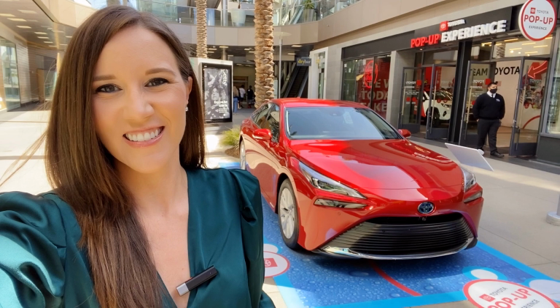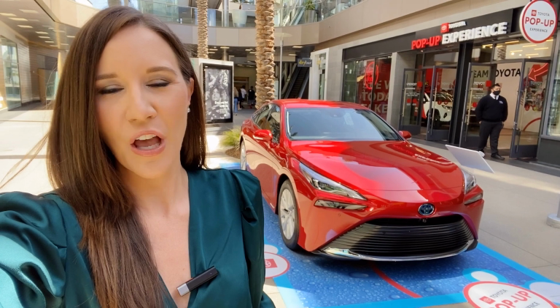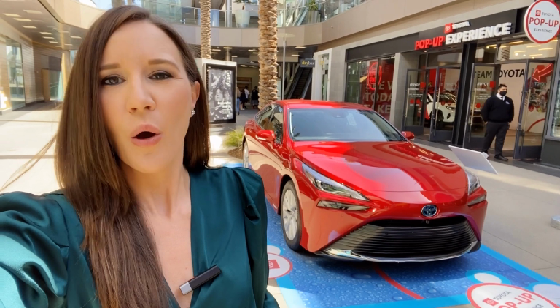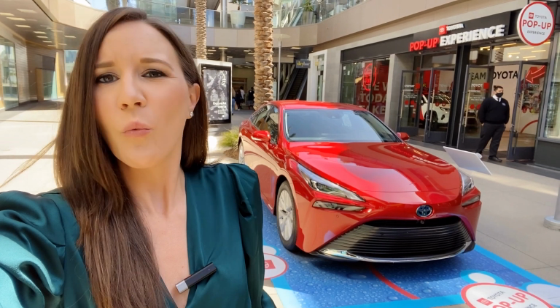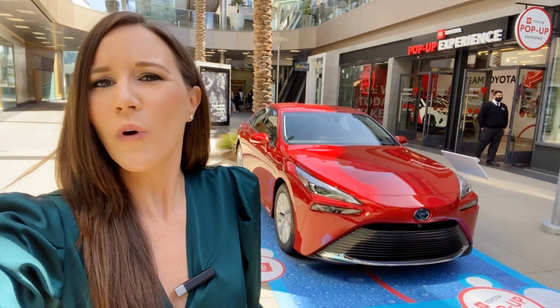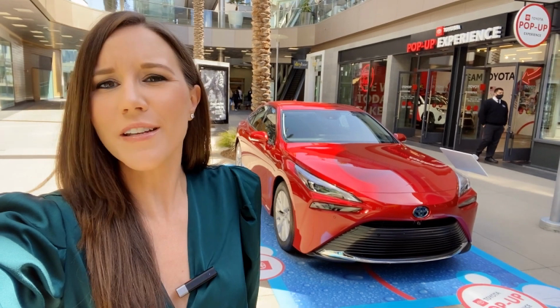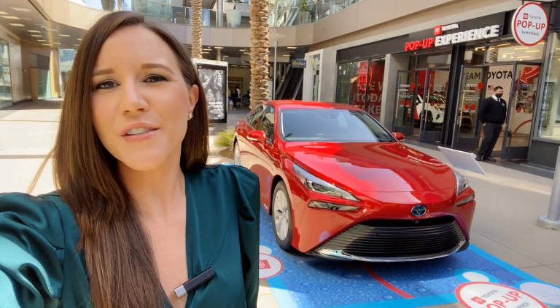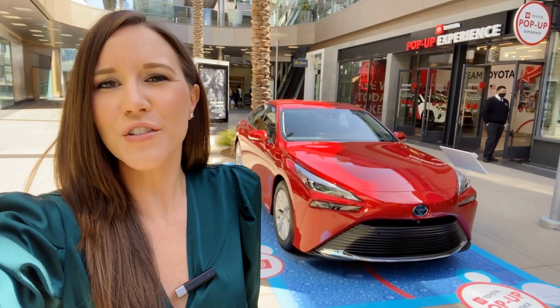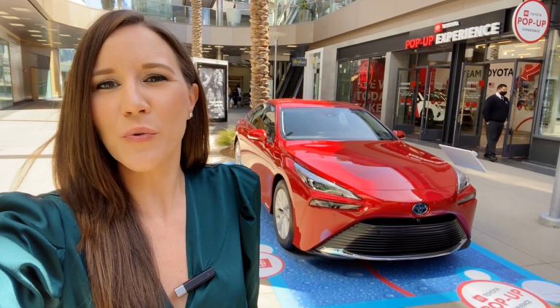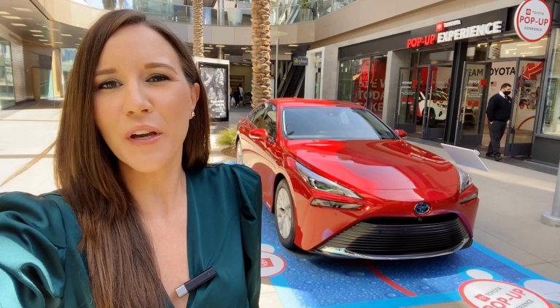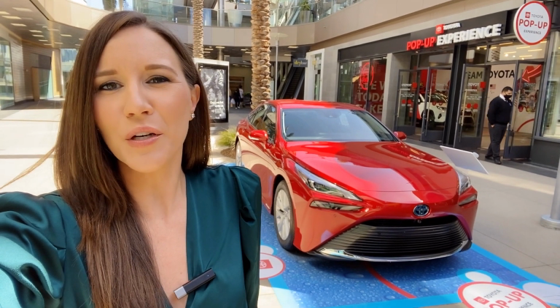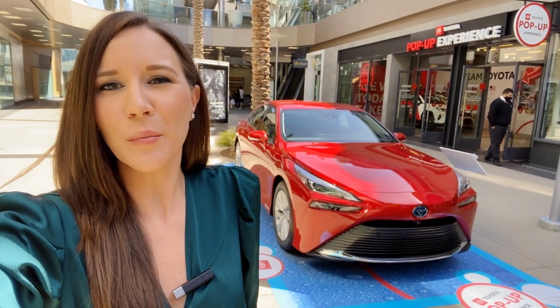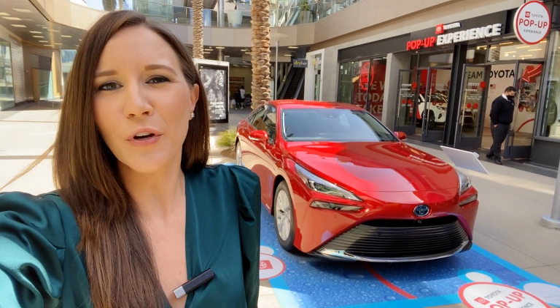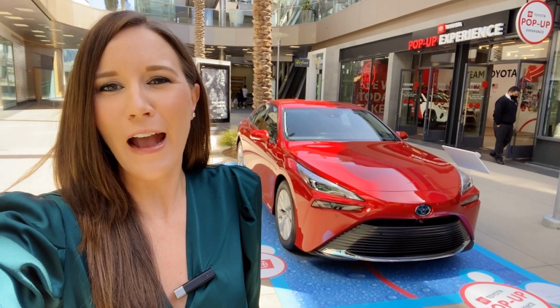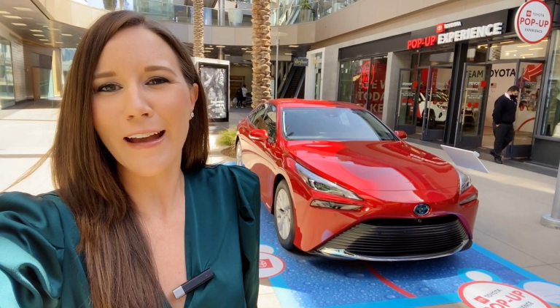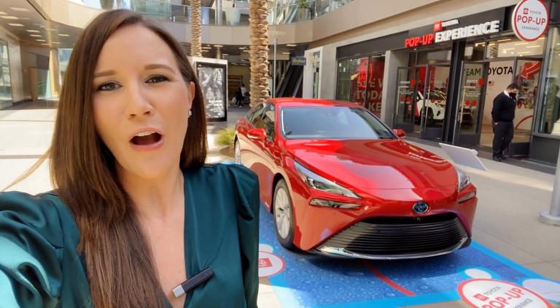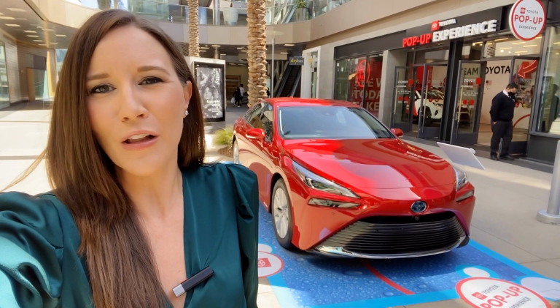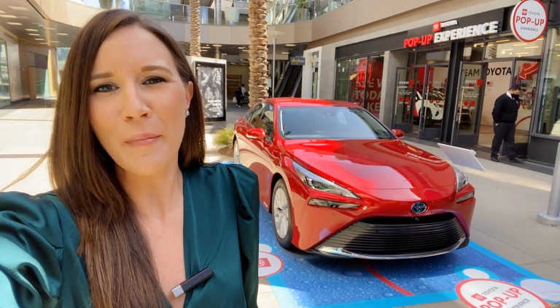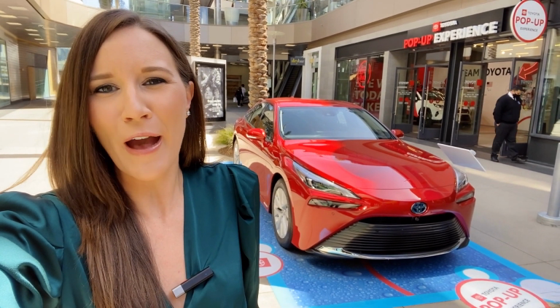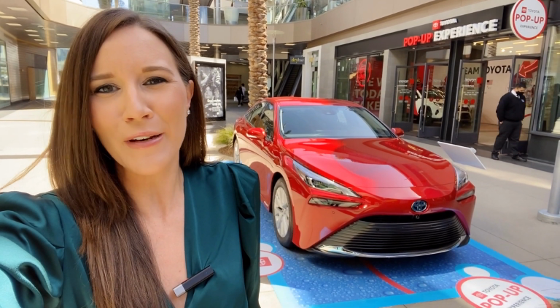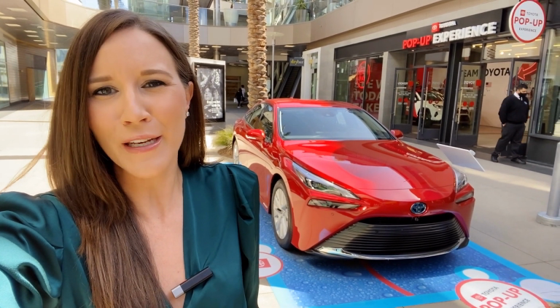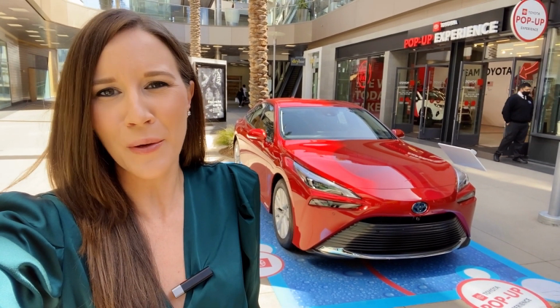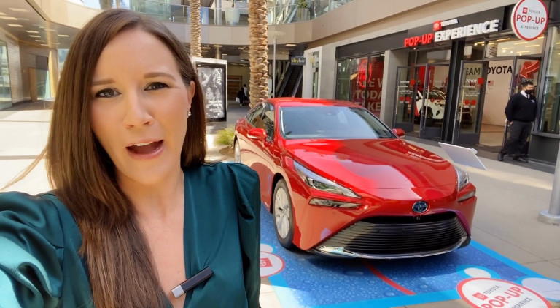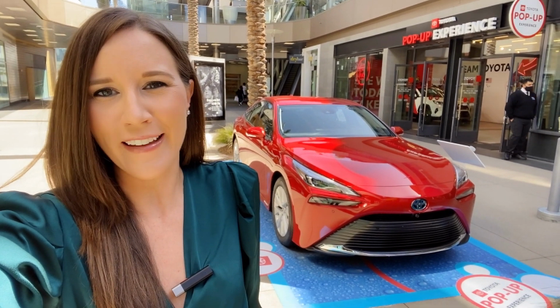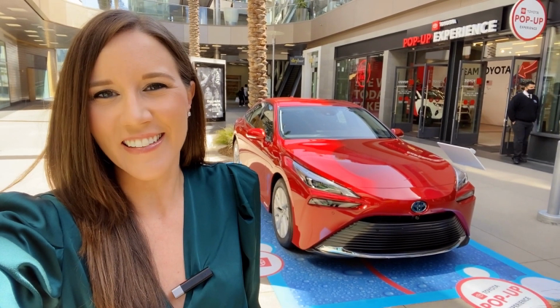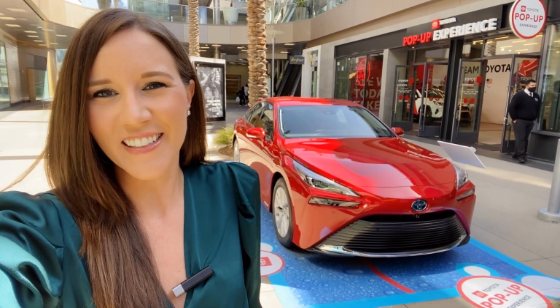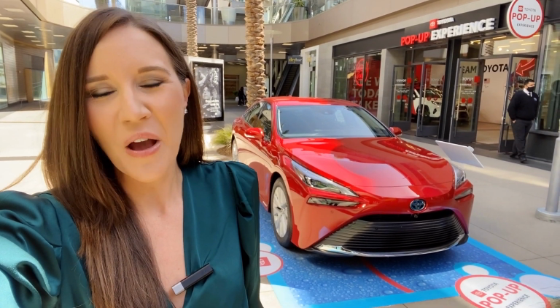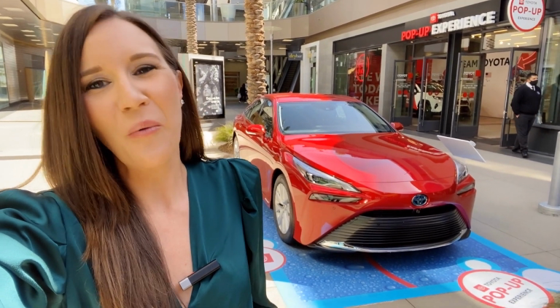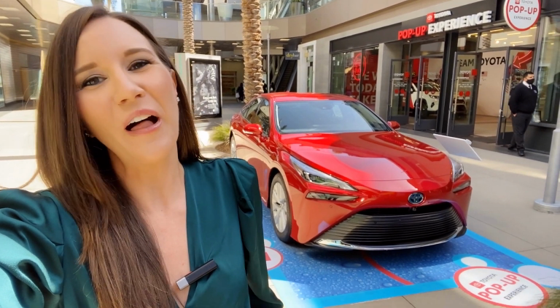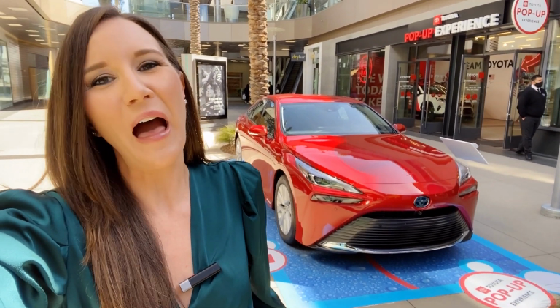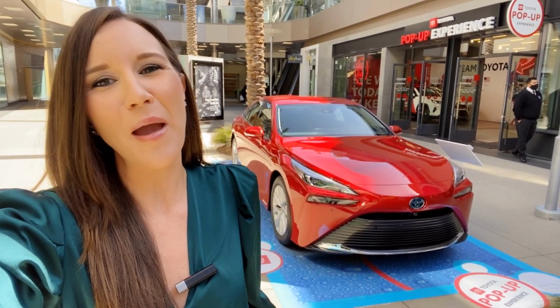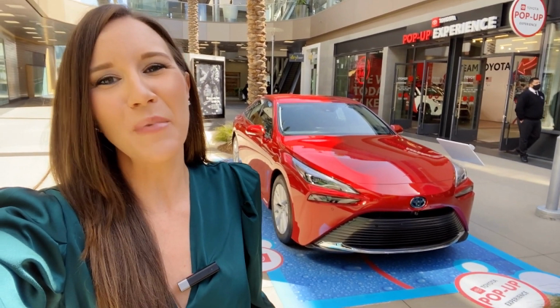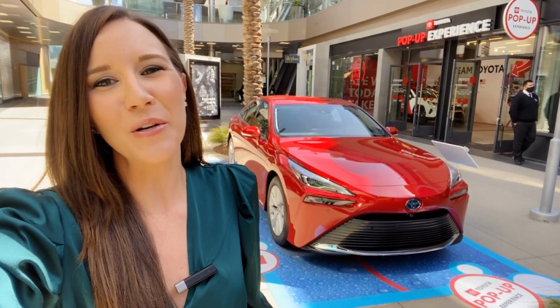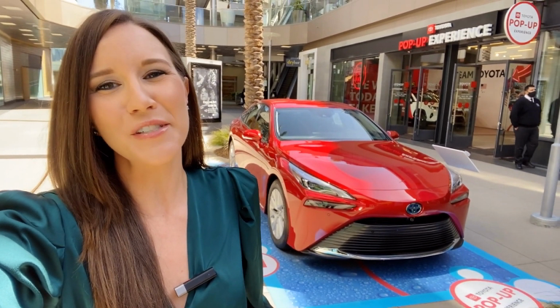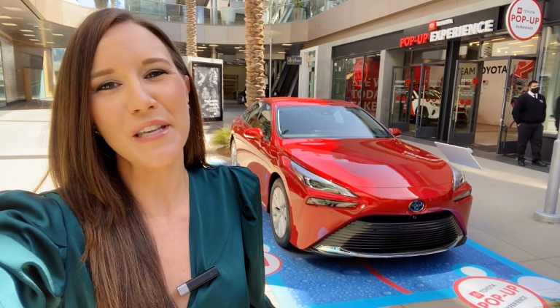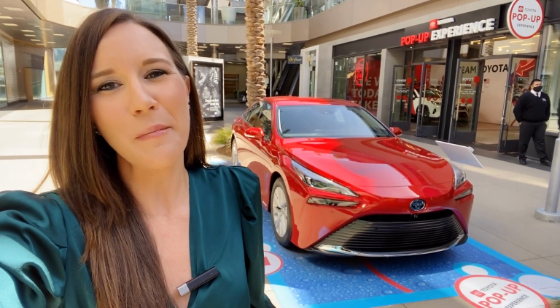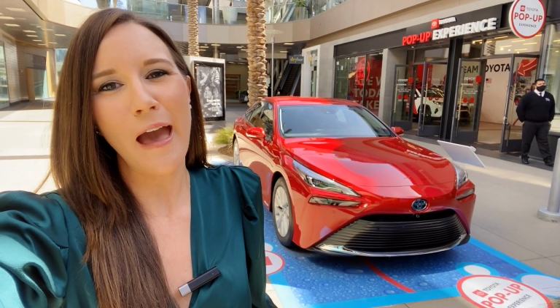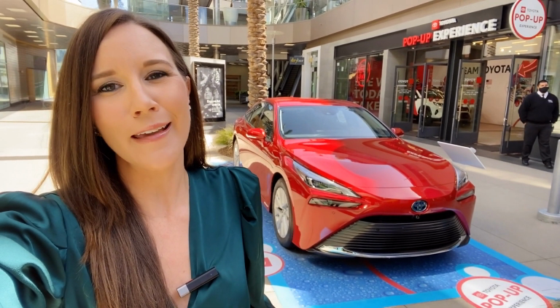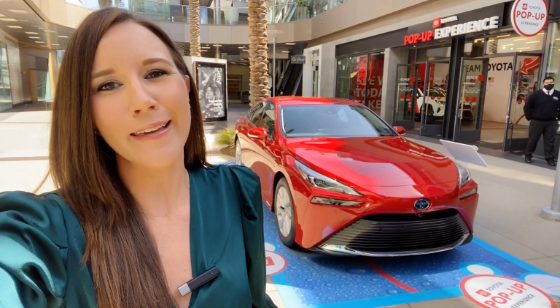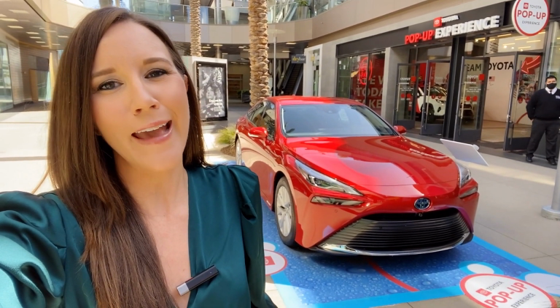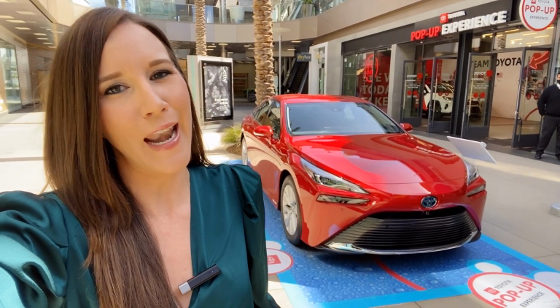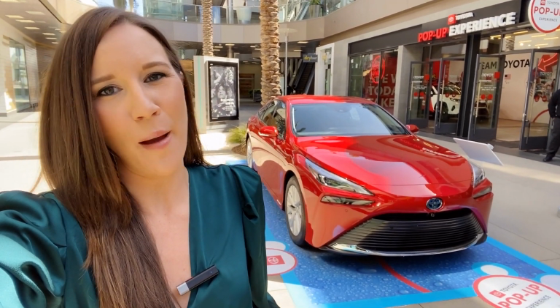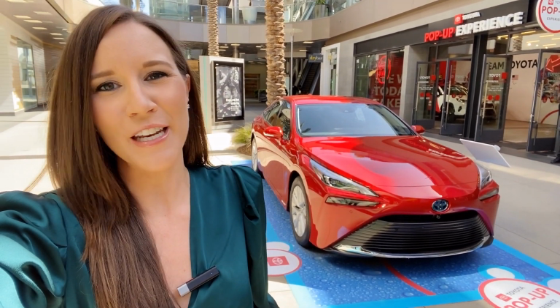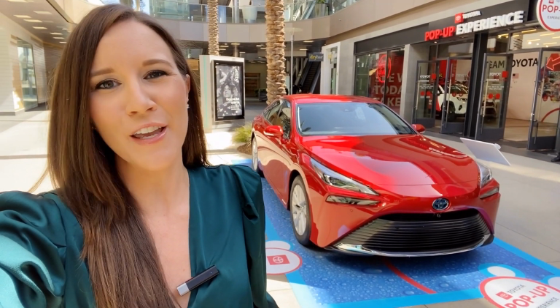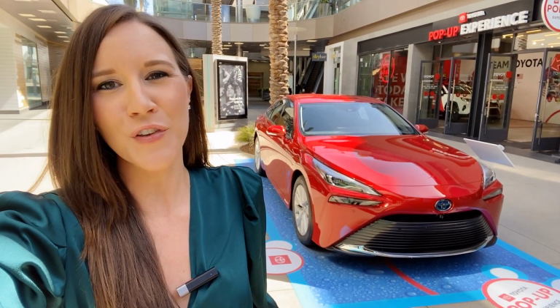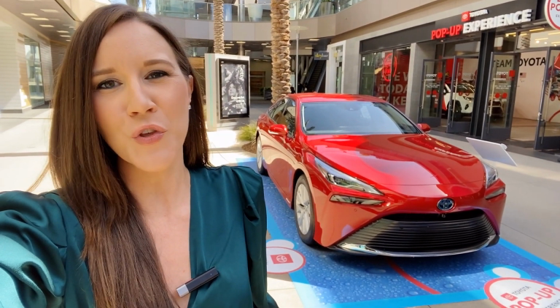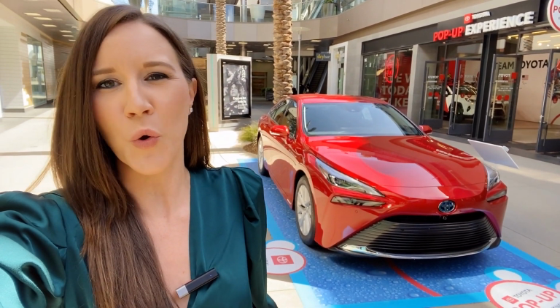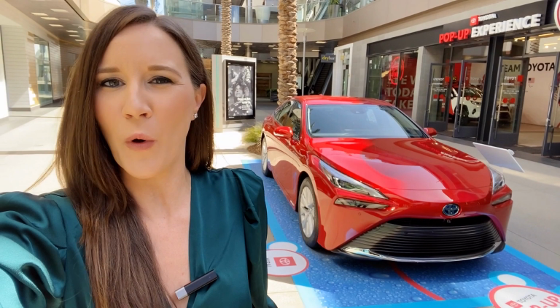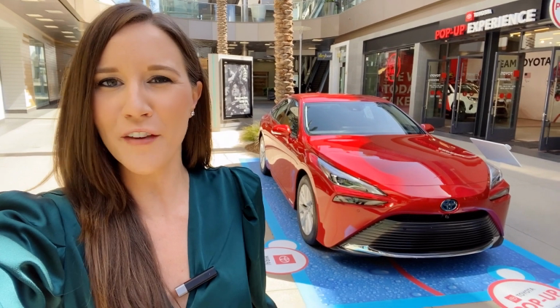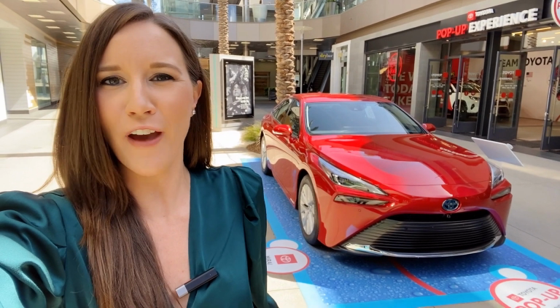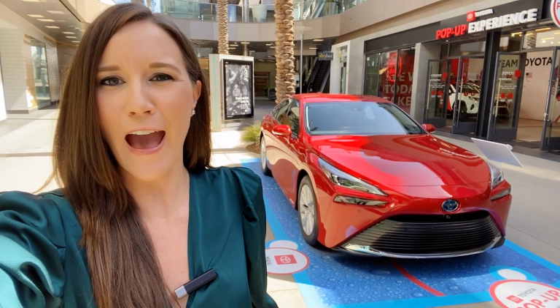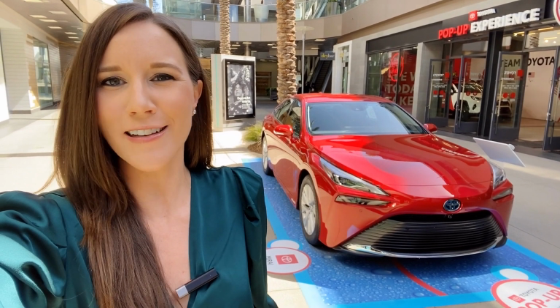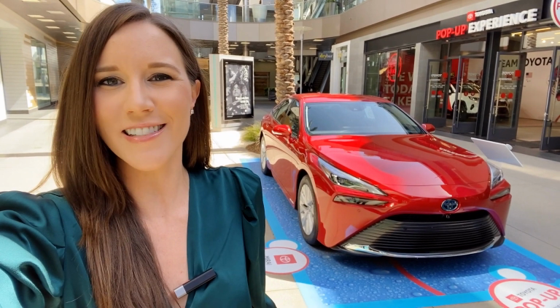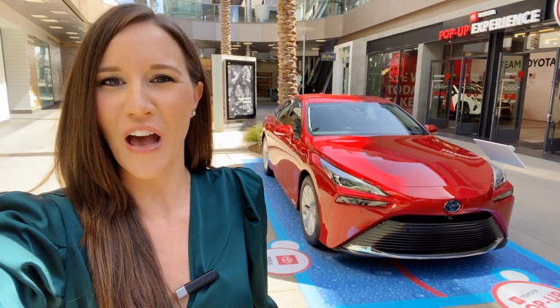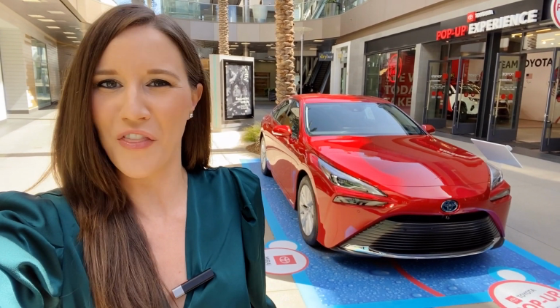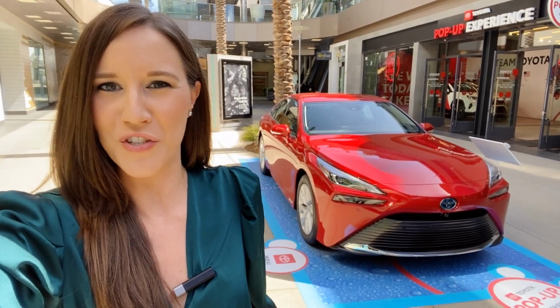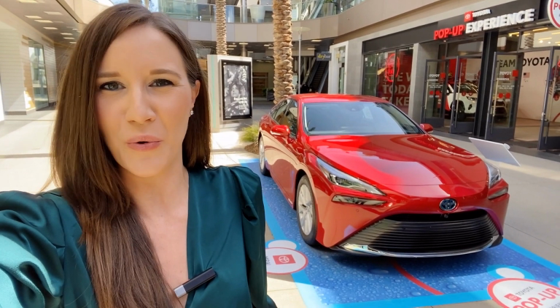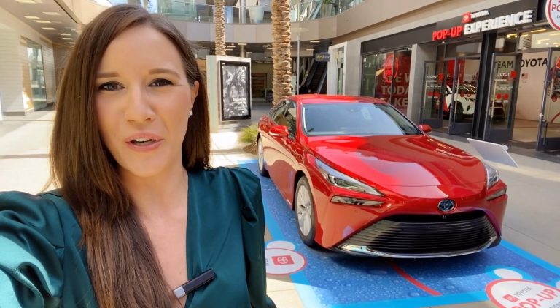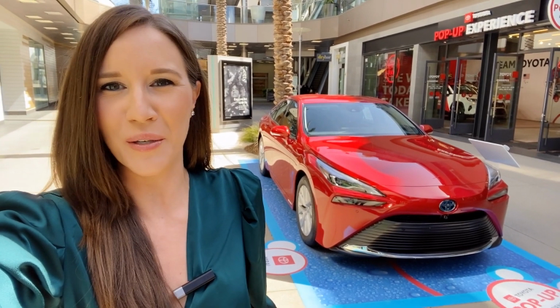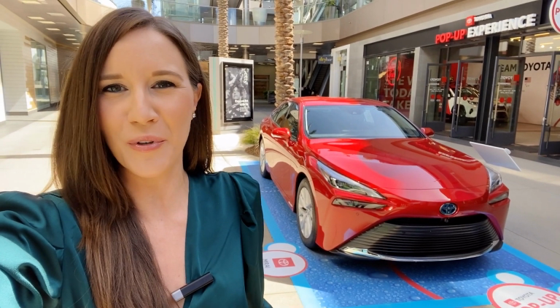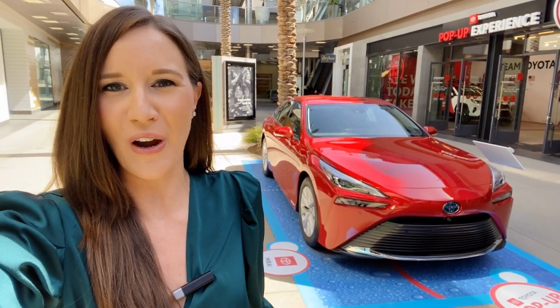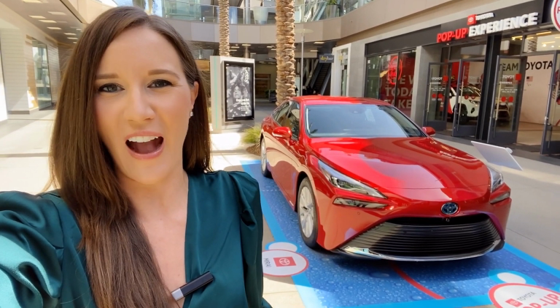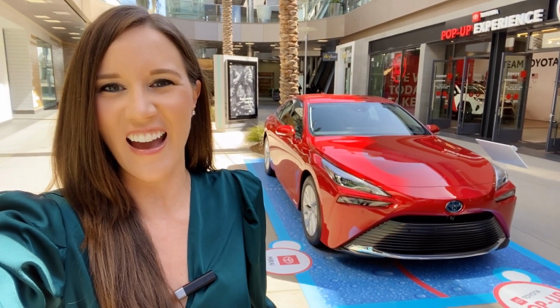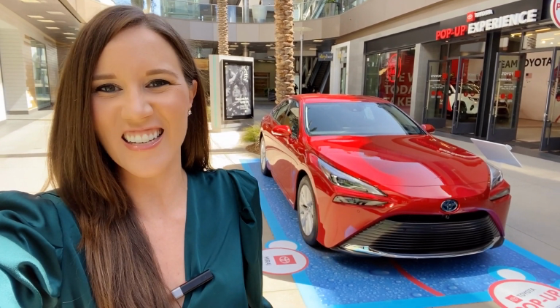What is the Toyota Mirai all about anyway? I'm Motor City Maggie and I'm going to give you the quick facts on the Toyota Mirai.